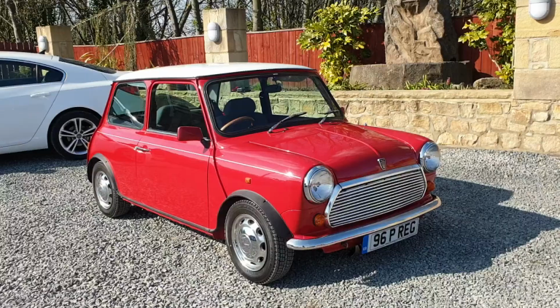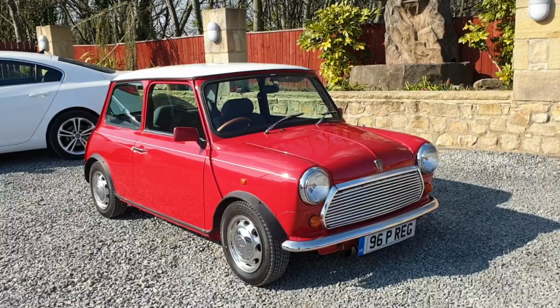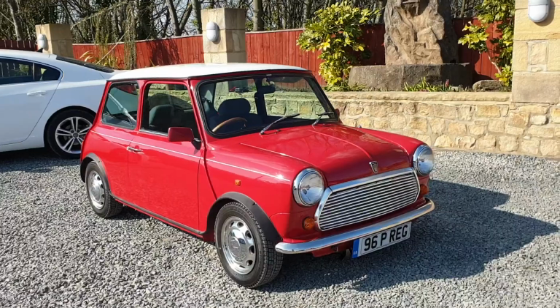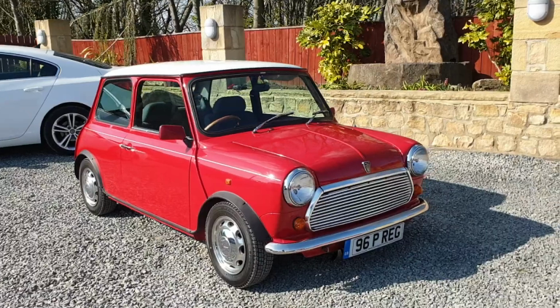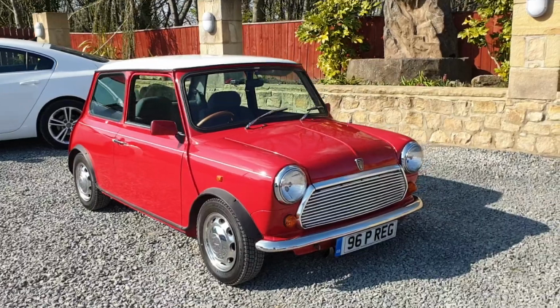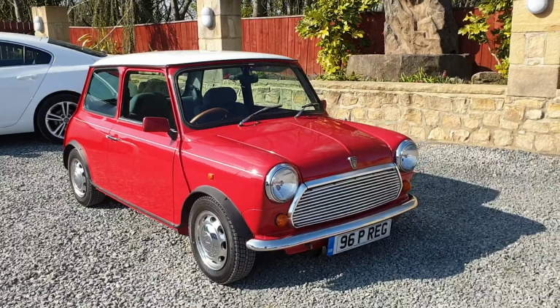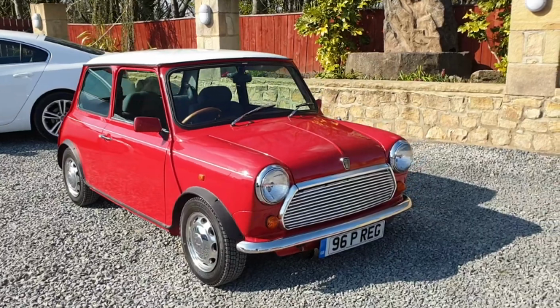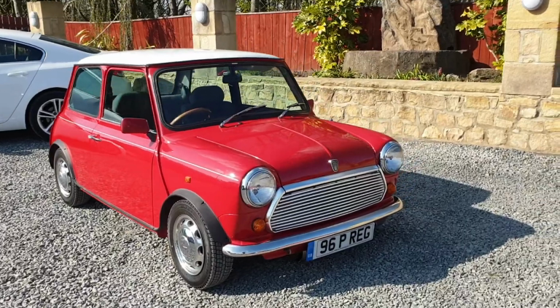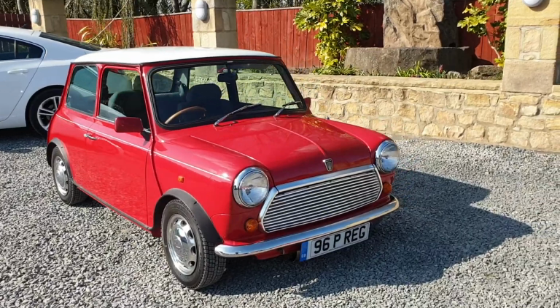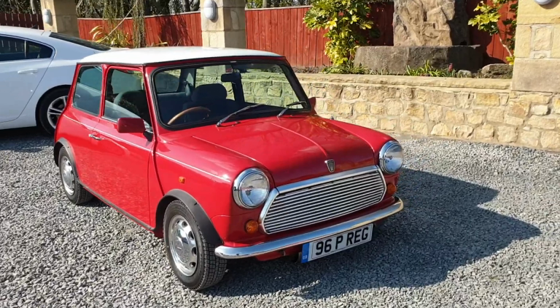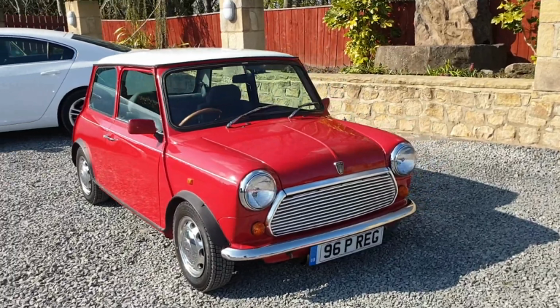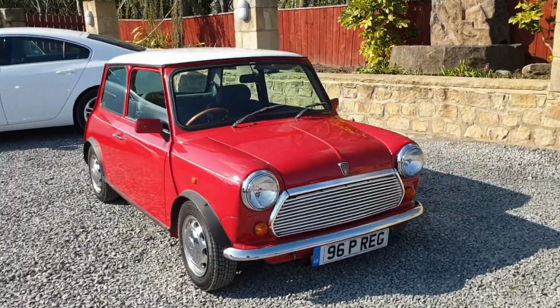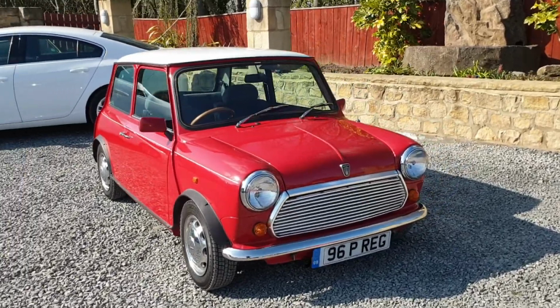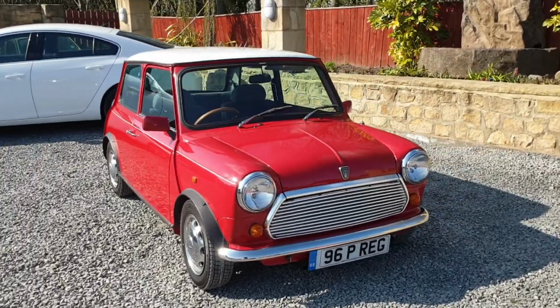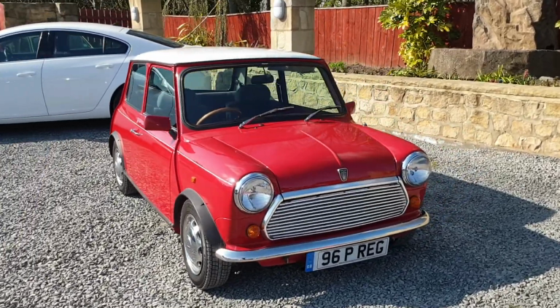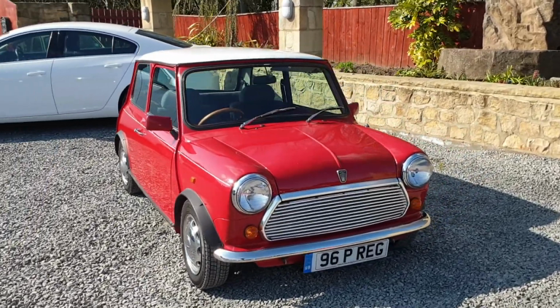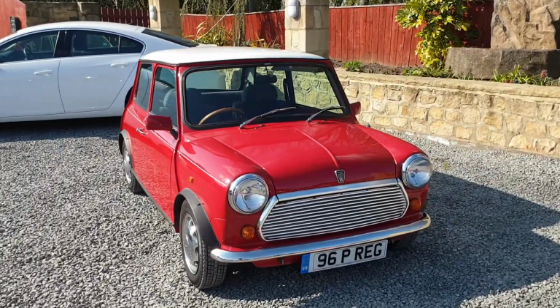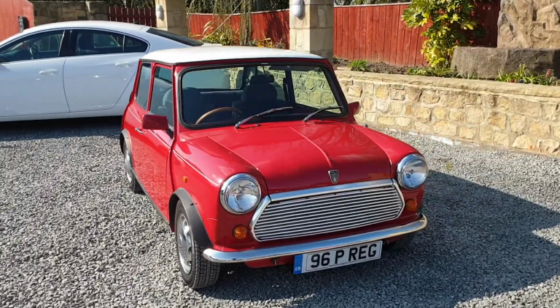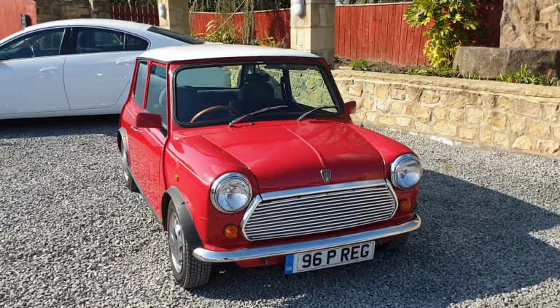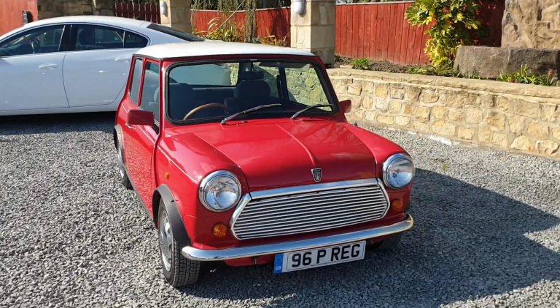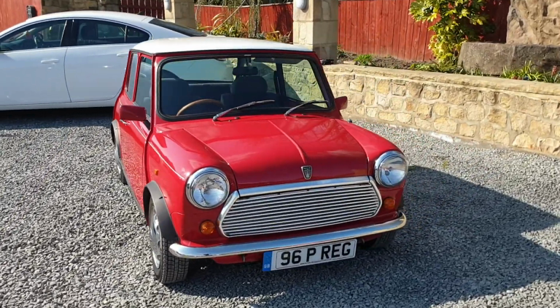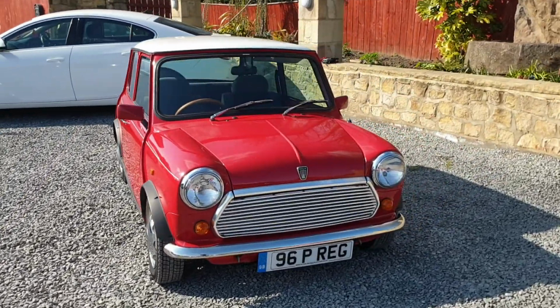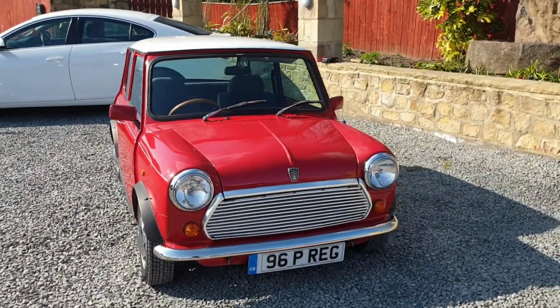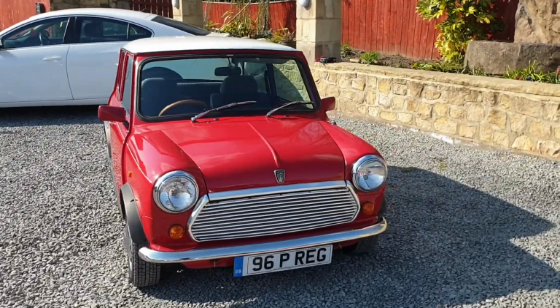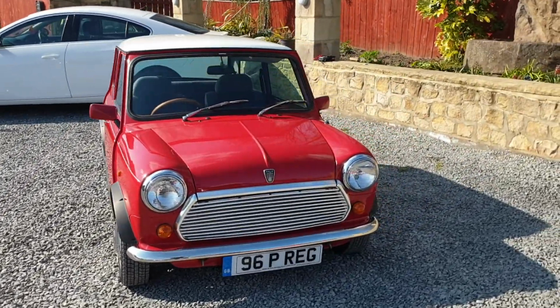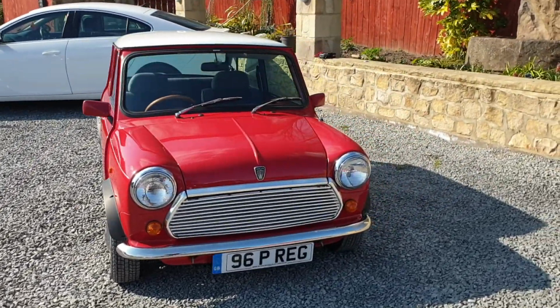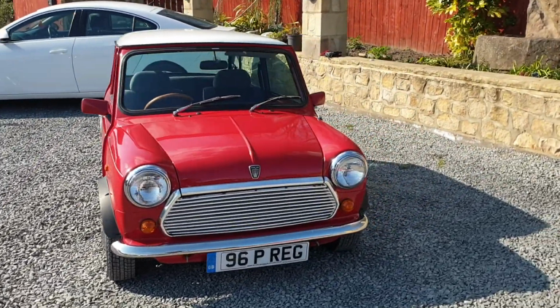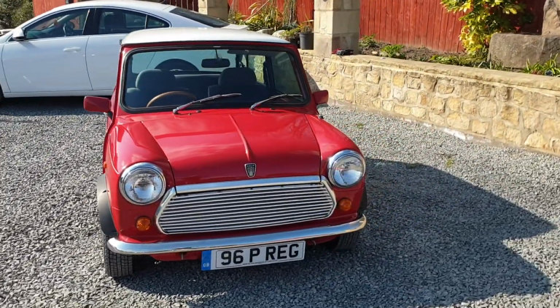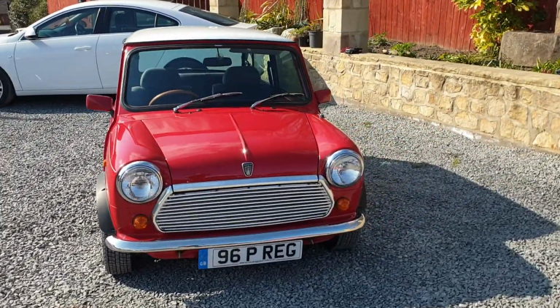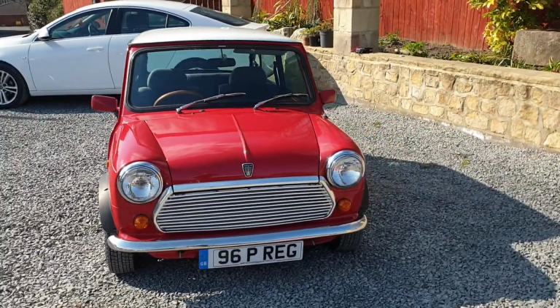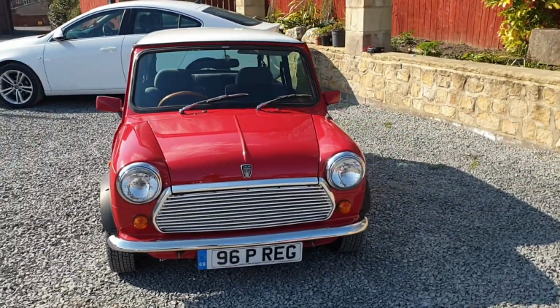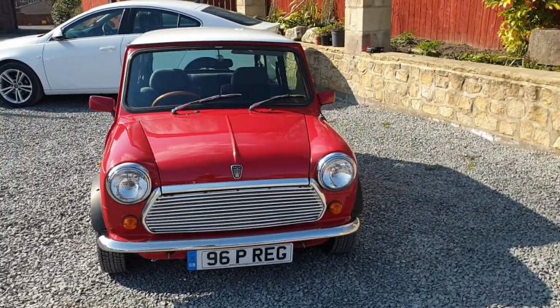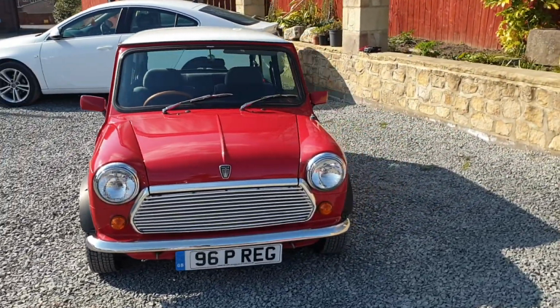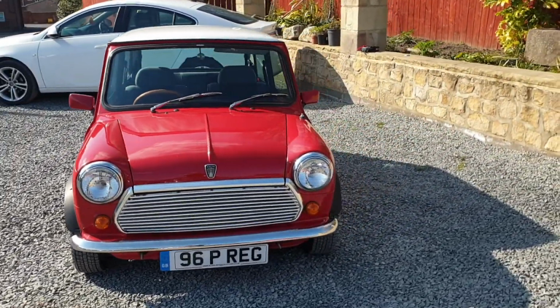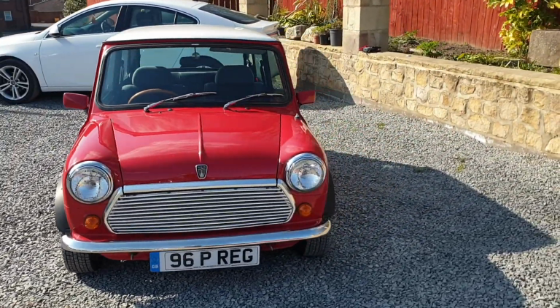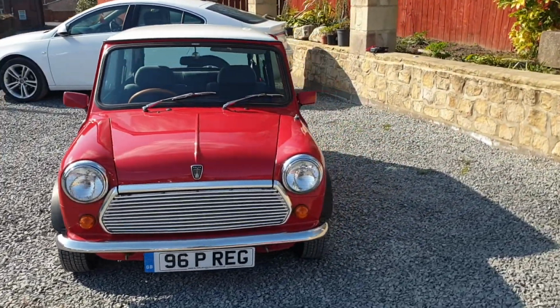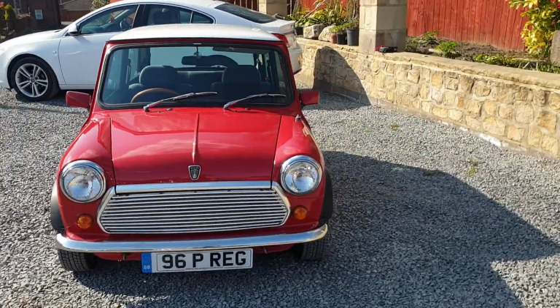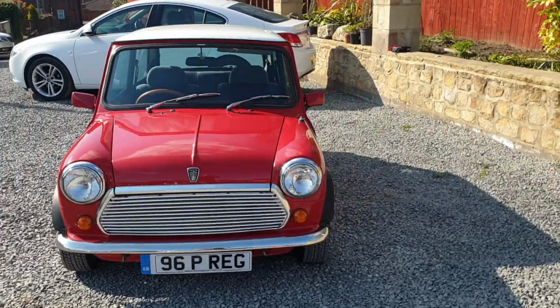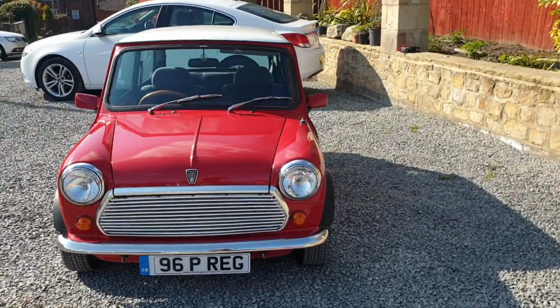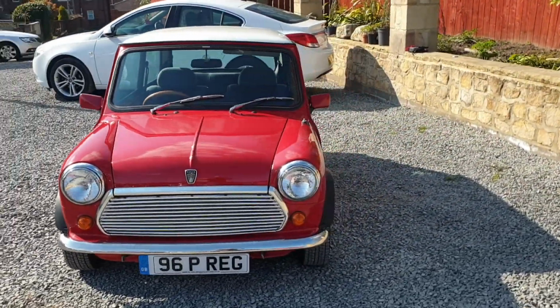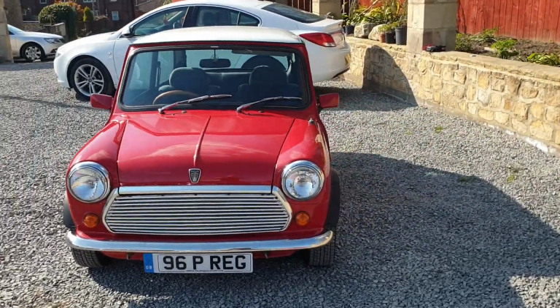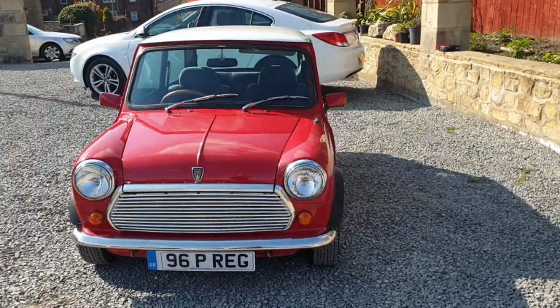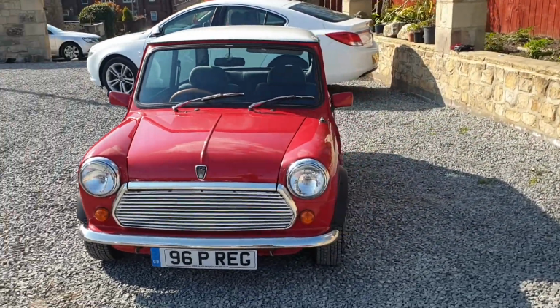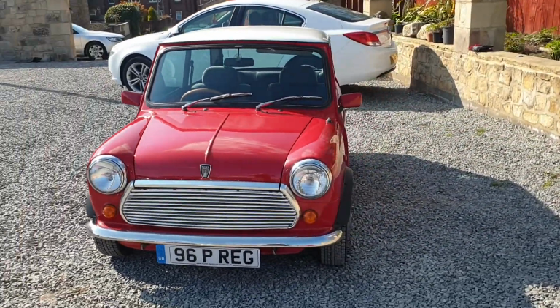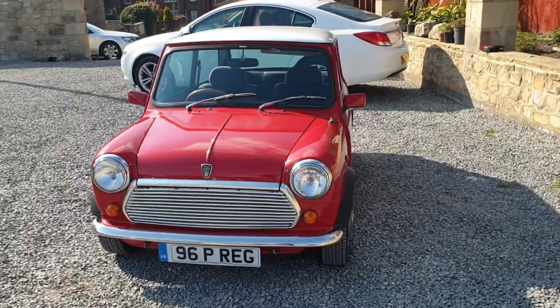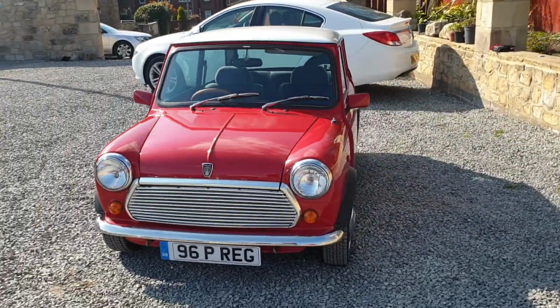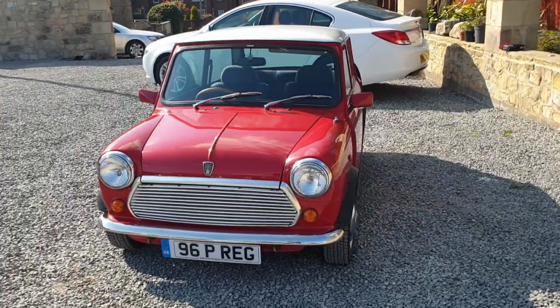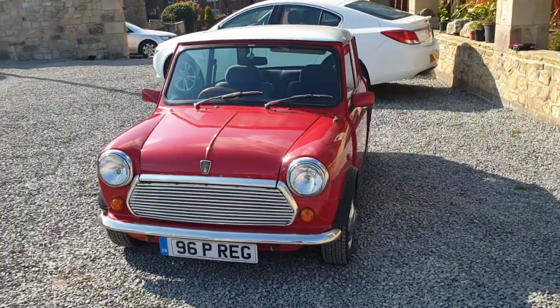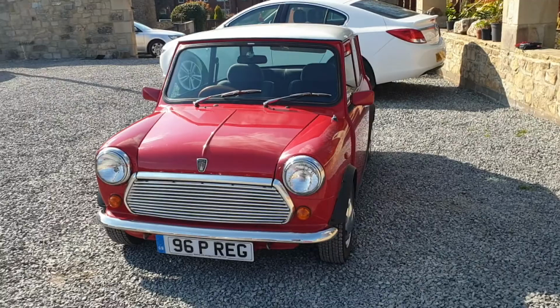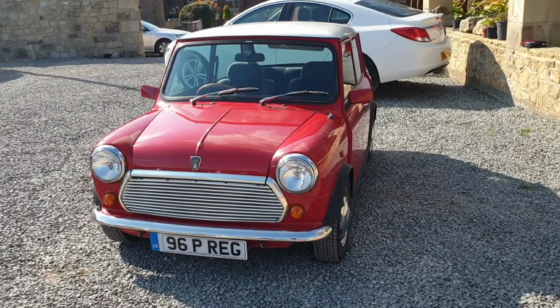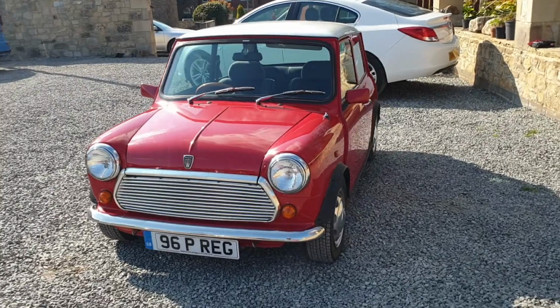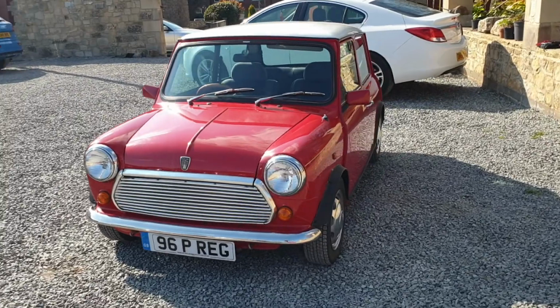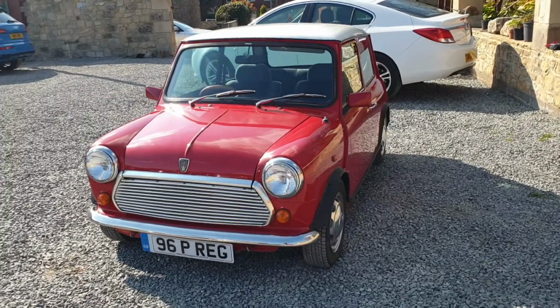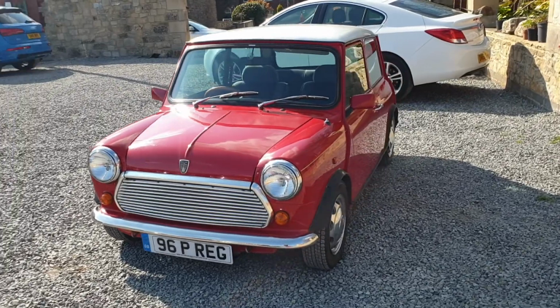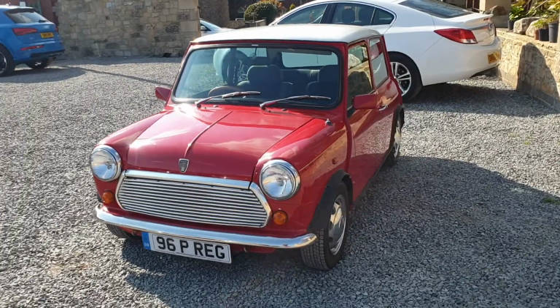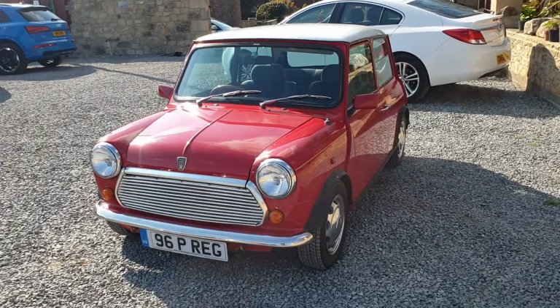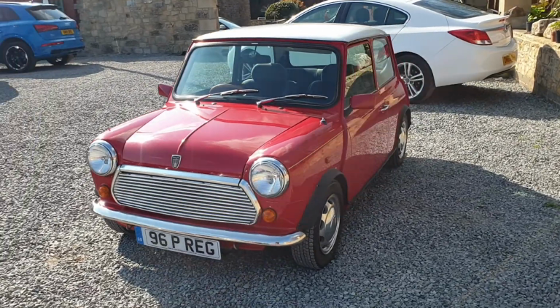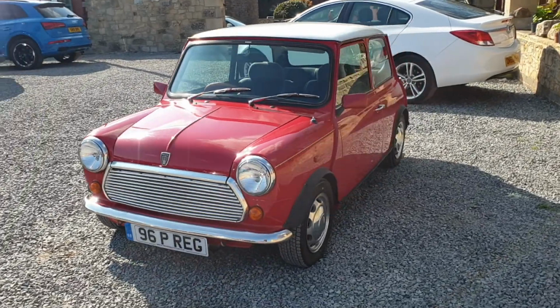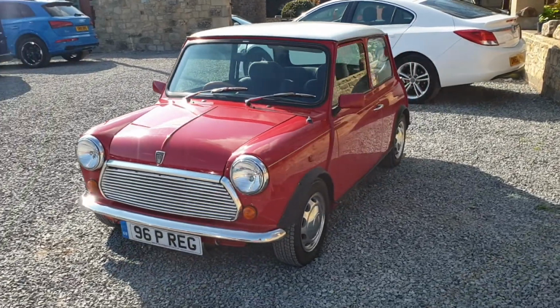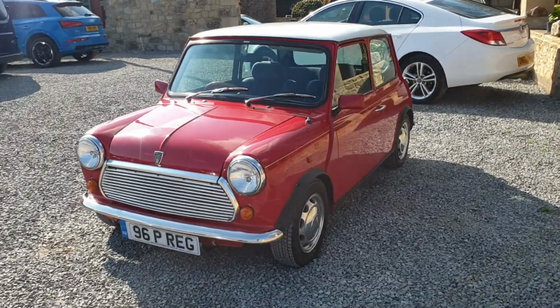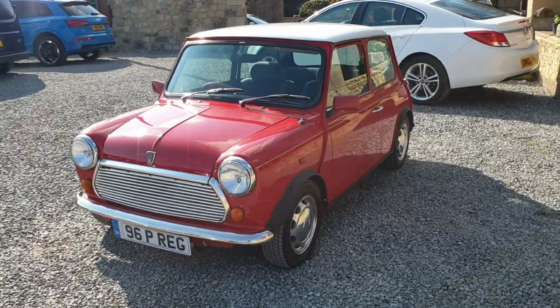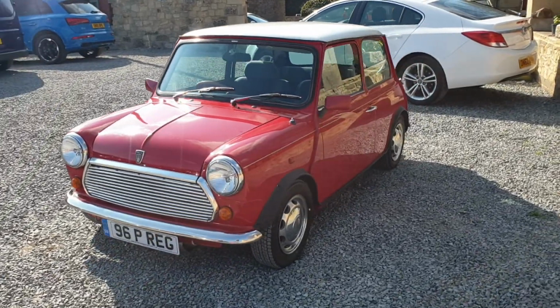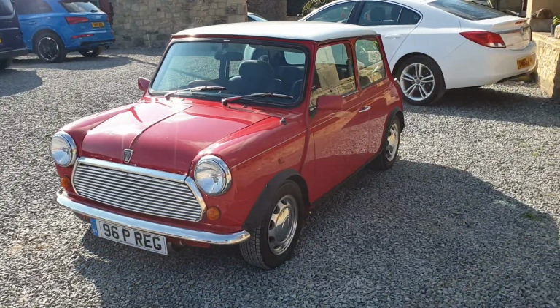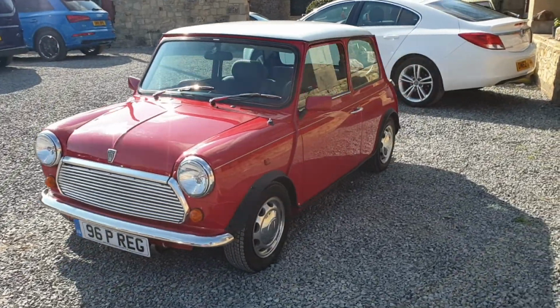This is our beautiful 1996 Rover Mini Mayfair. It's a 1.3 injection with an automatic gearbox.